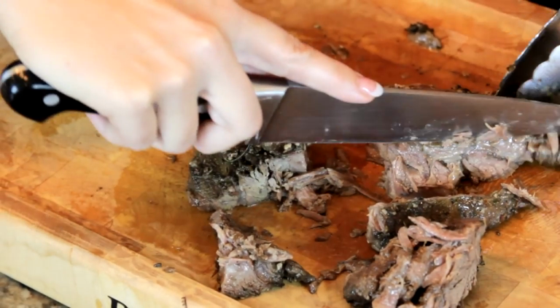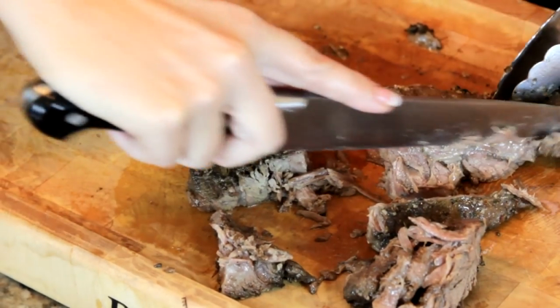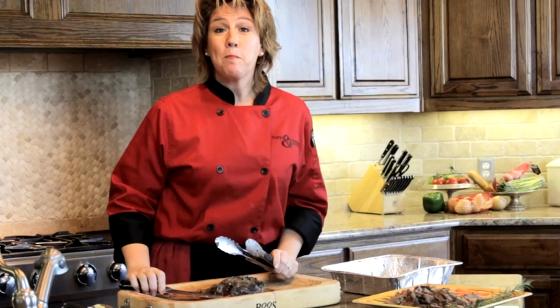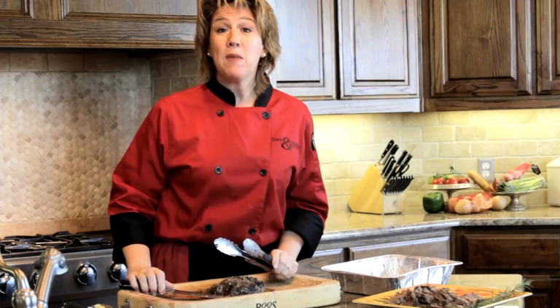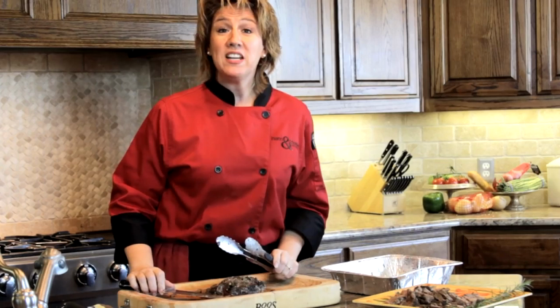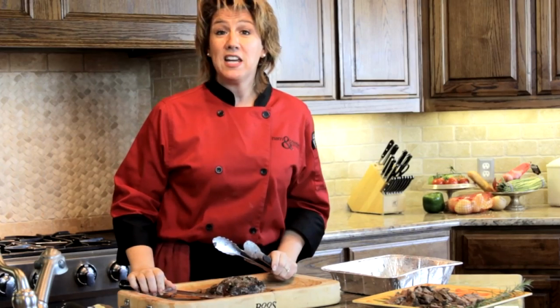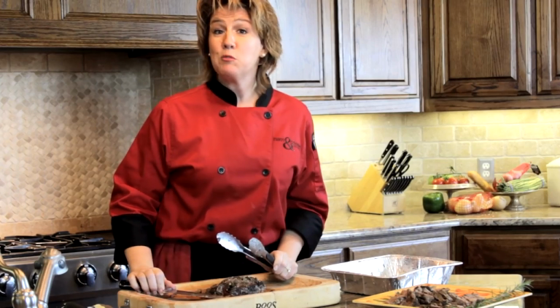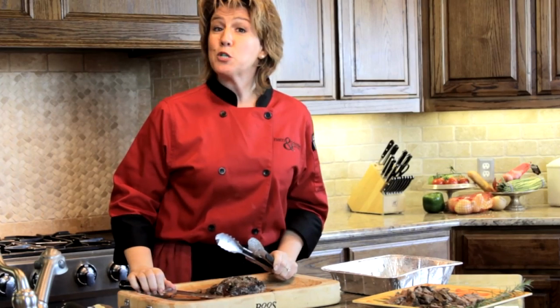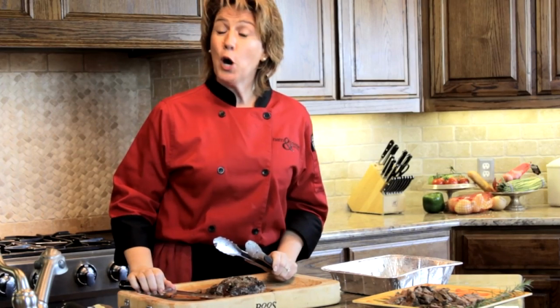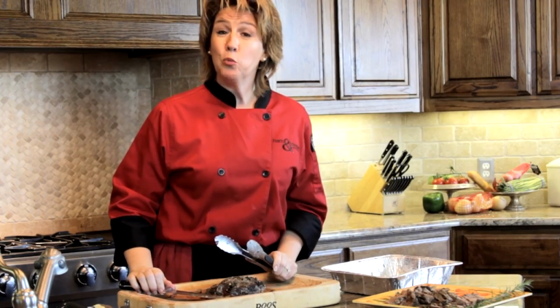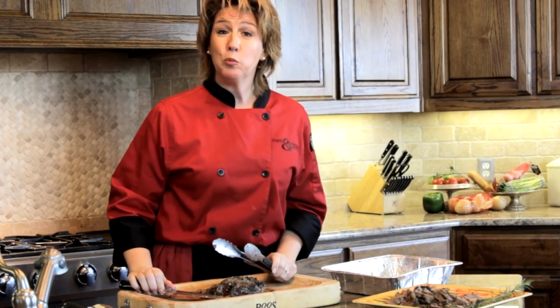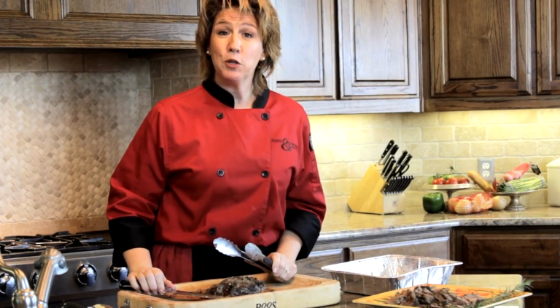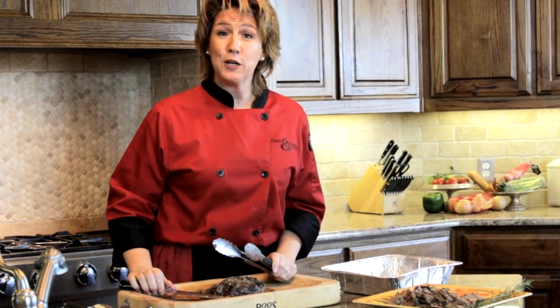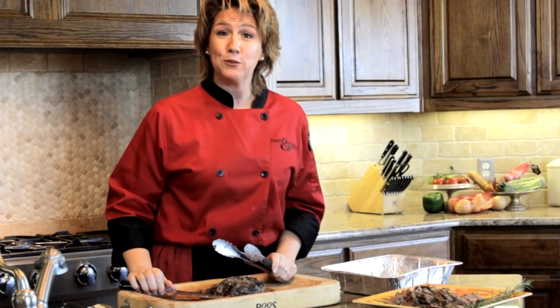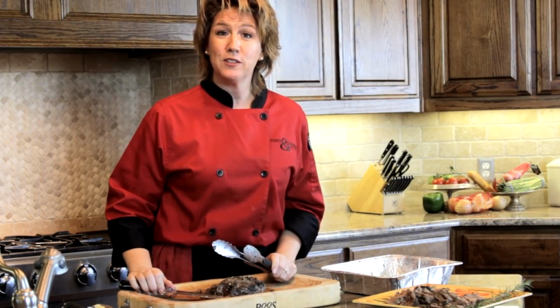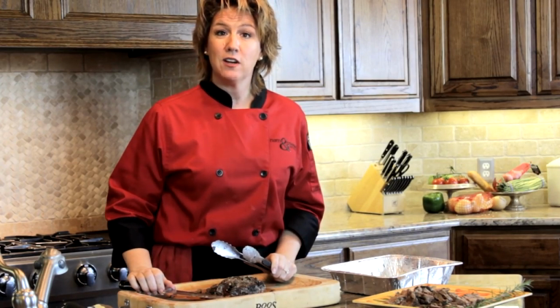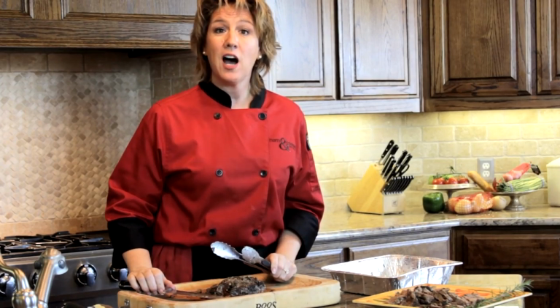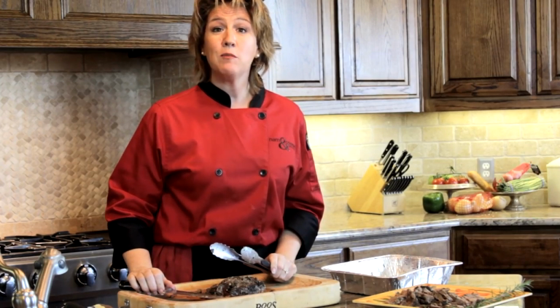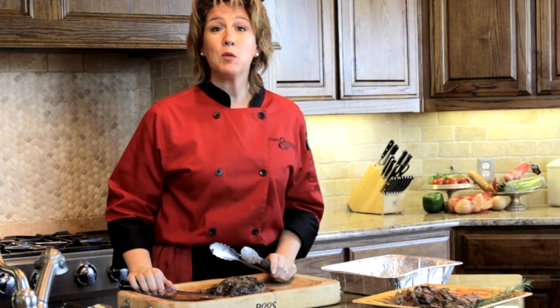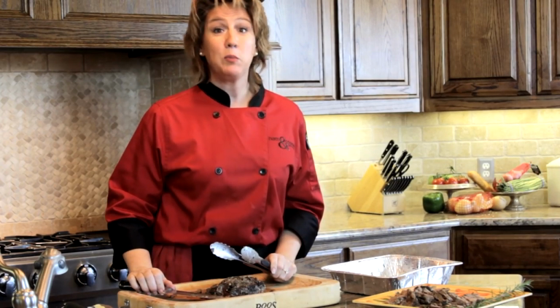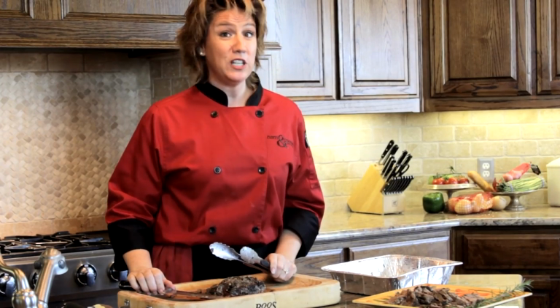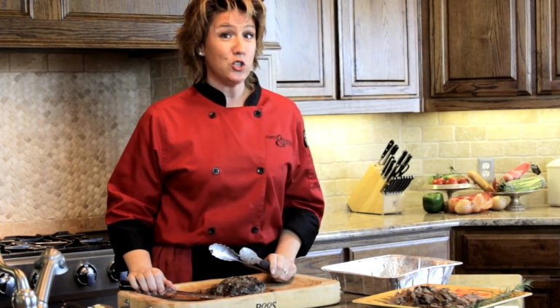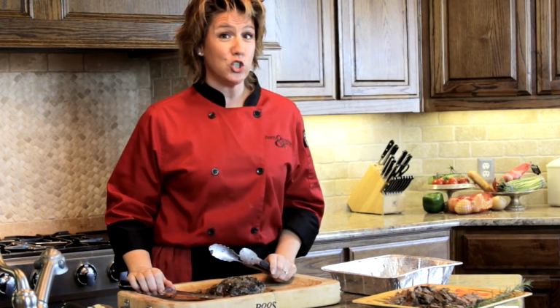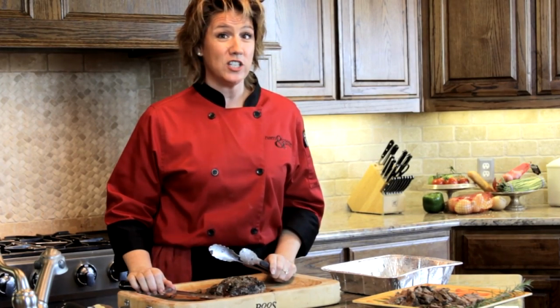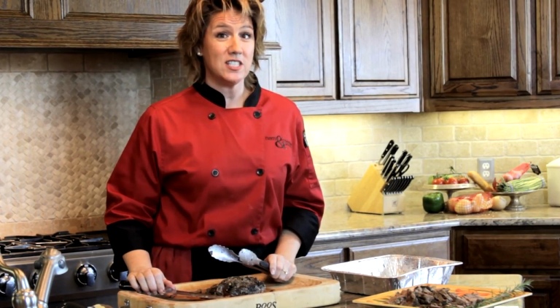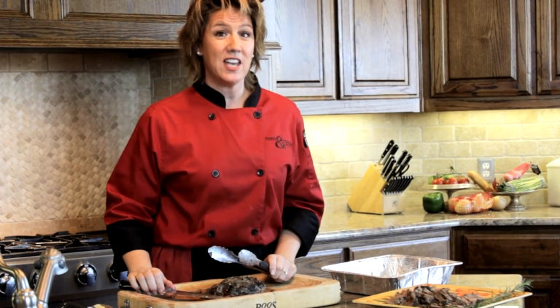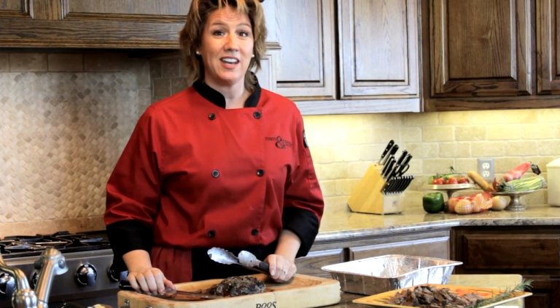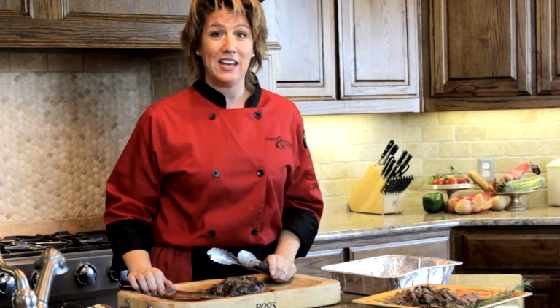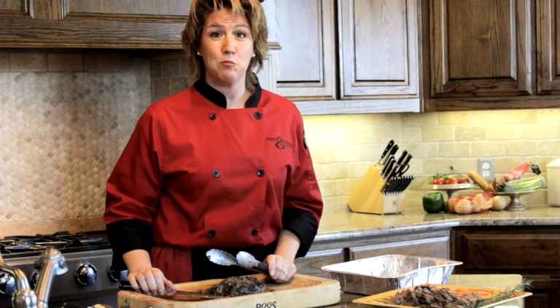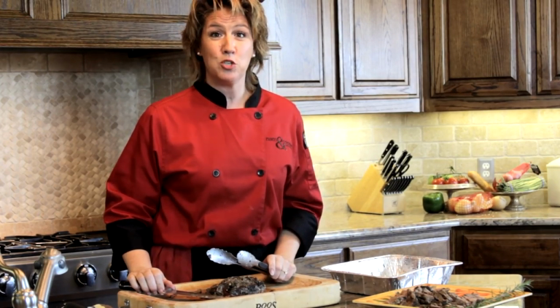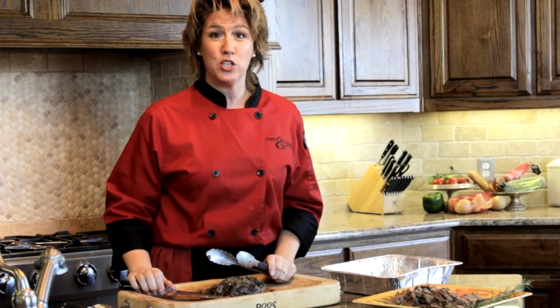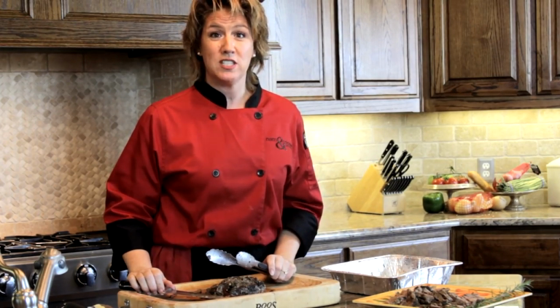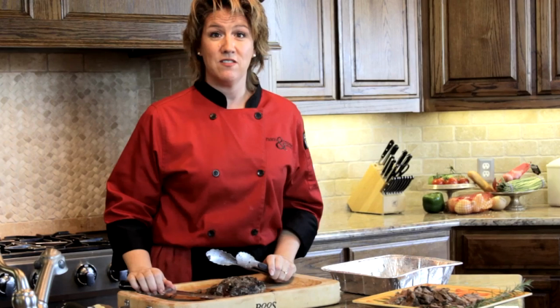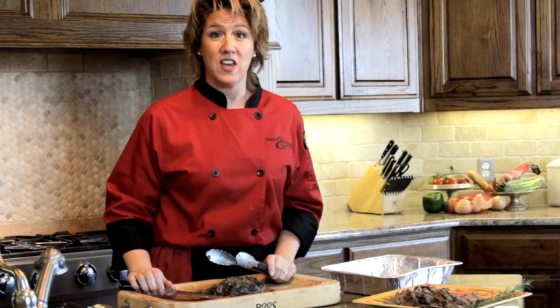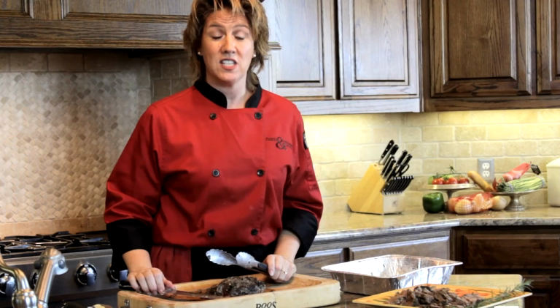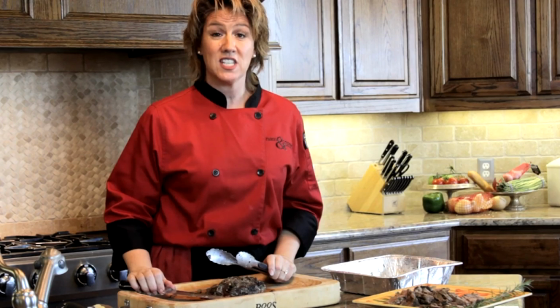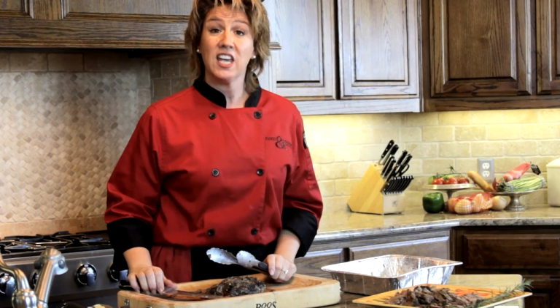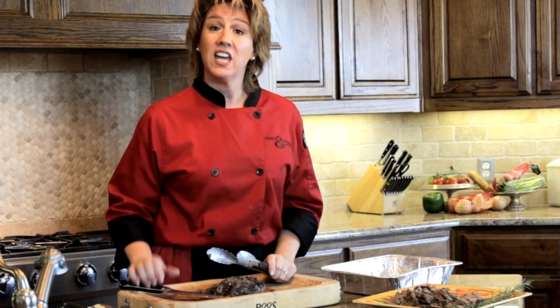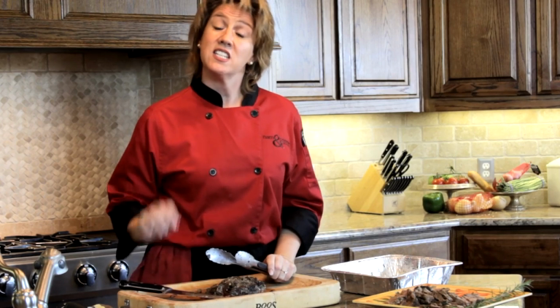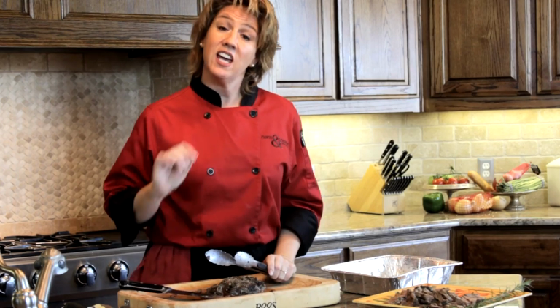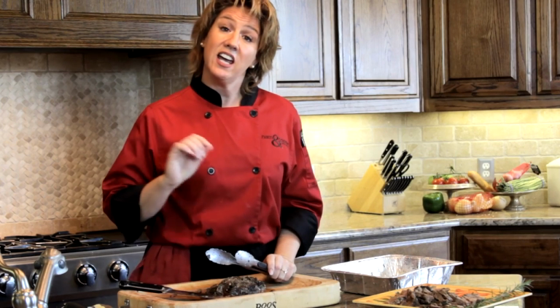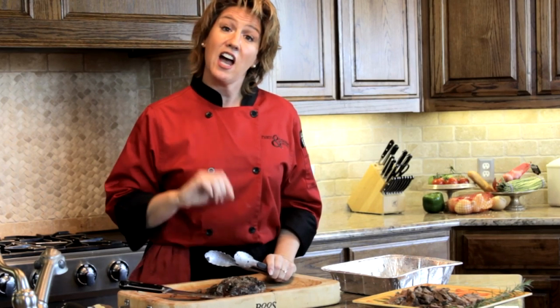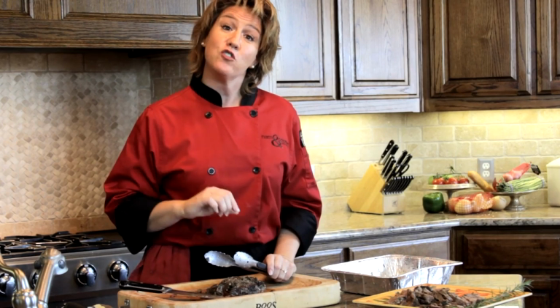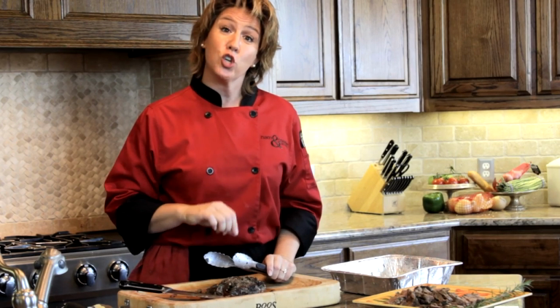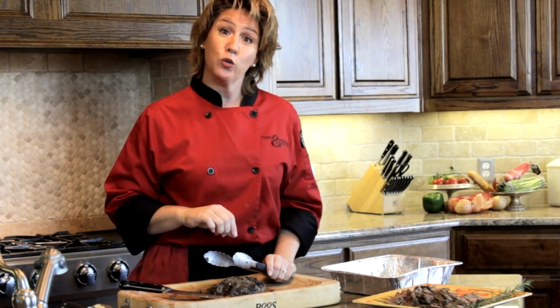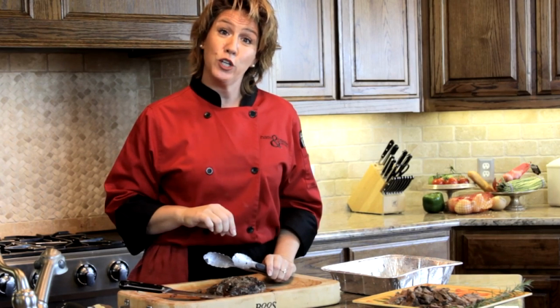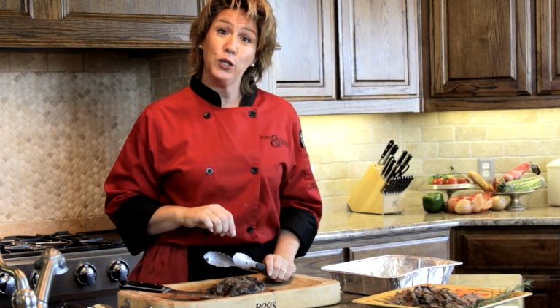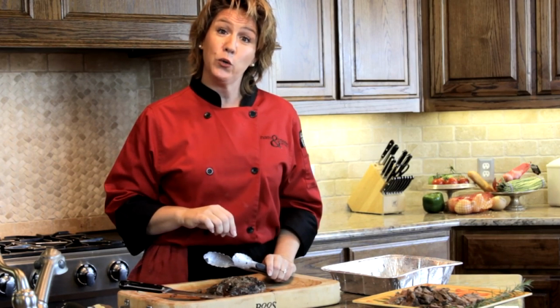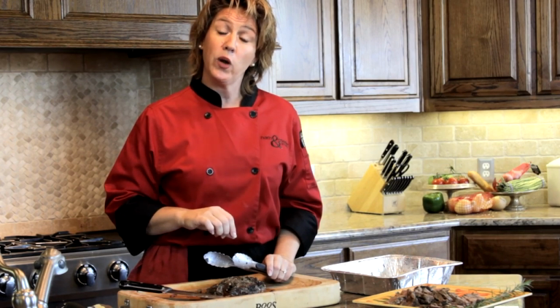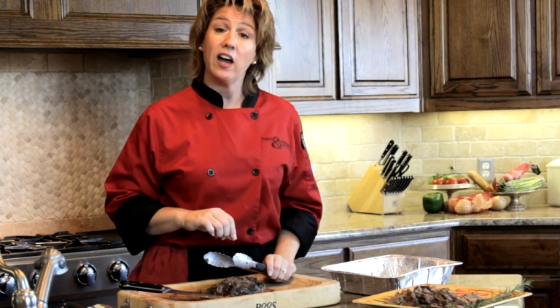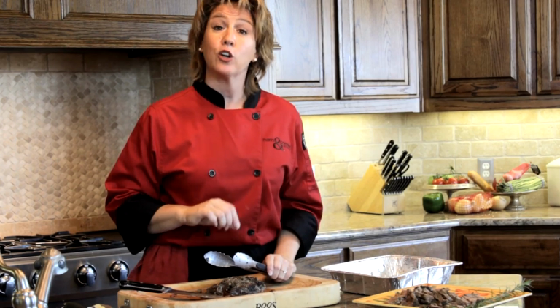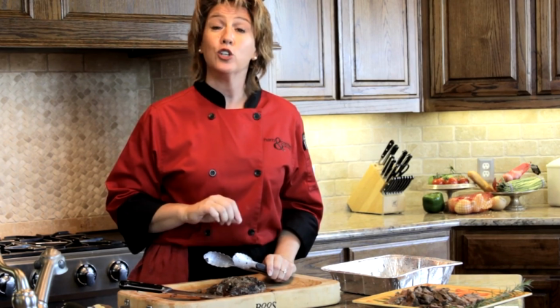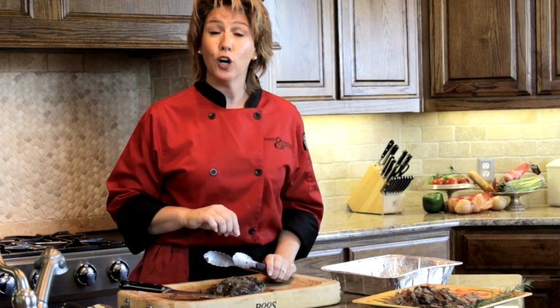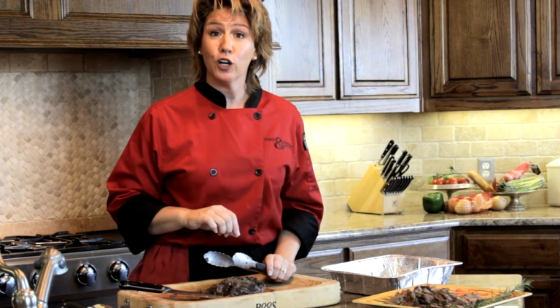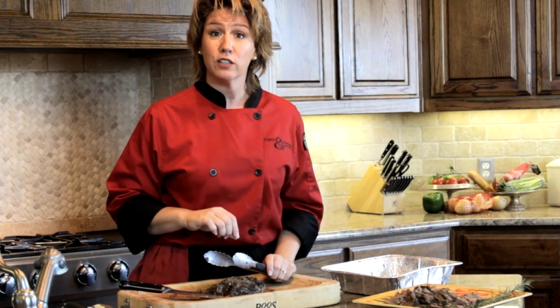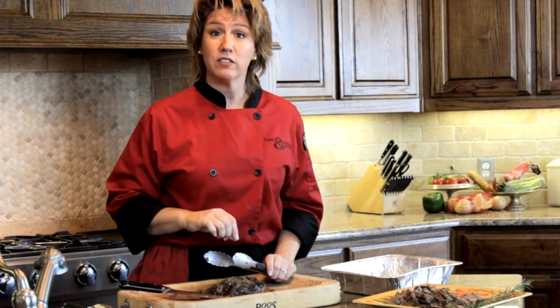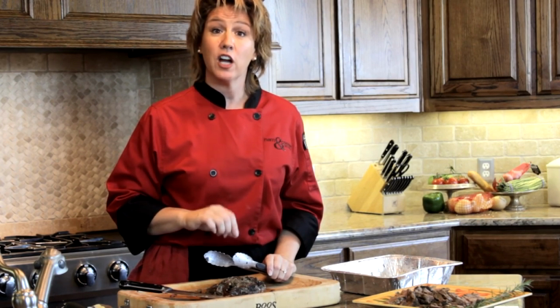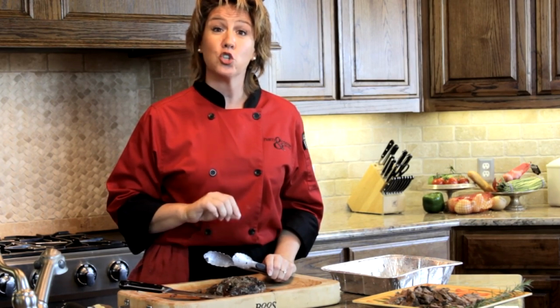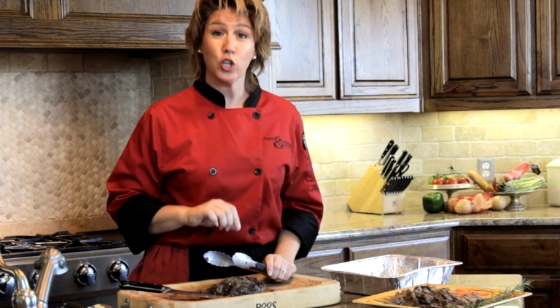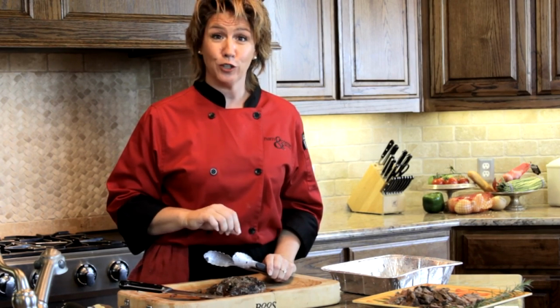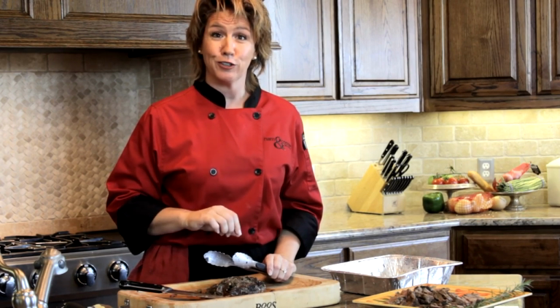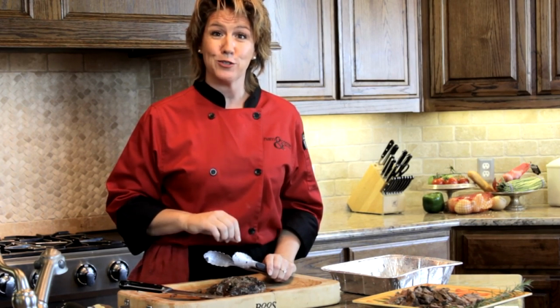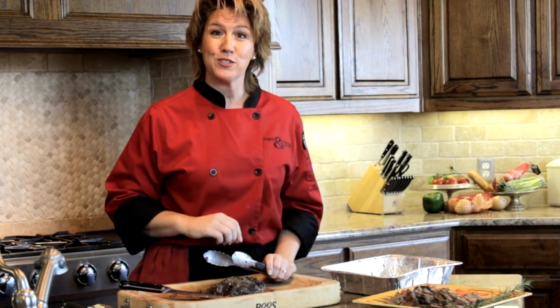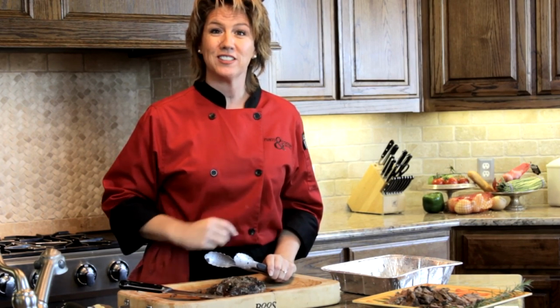My name is Hope Malone. I'm the big cheese at Ham and Cheese Events. And today I've showed you how to carve a chuck roast.